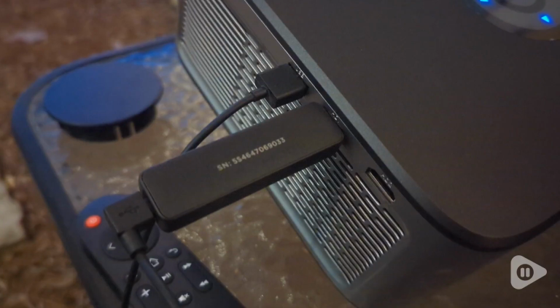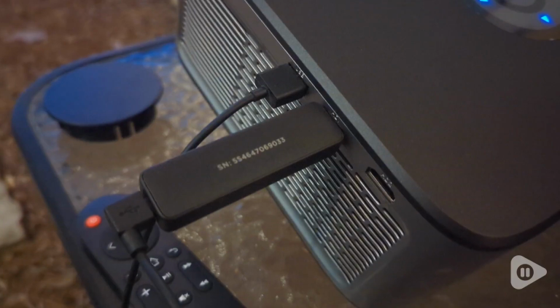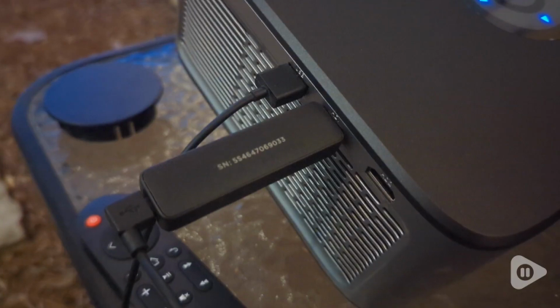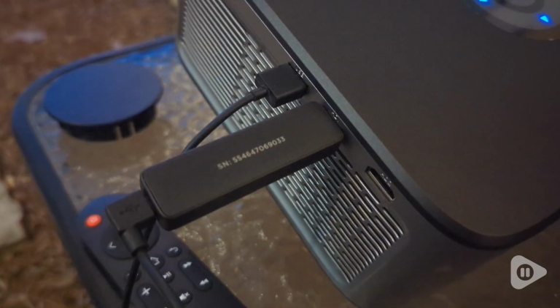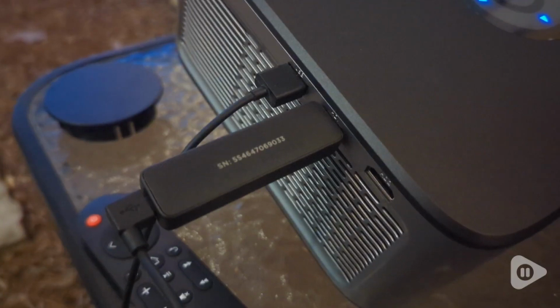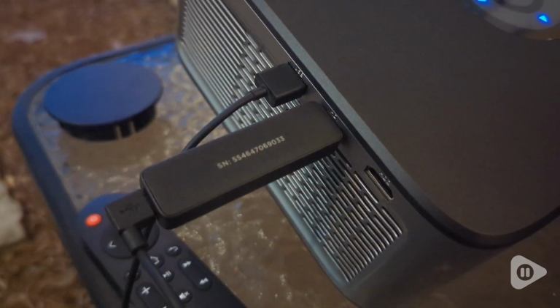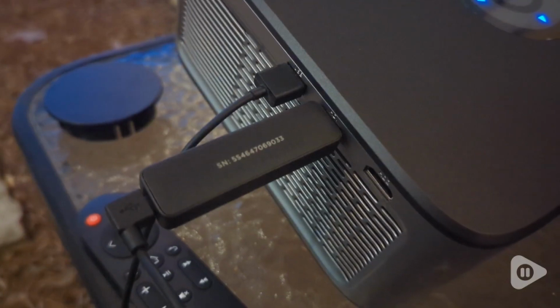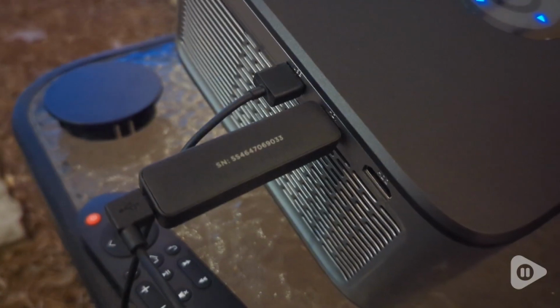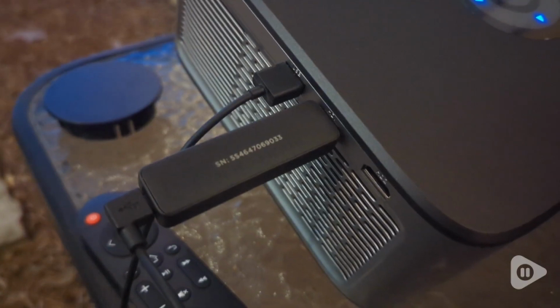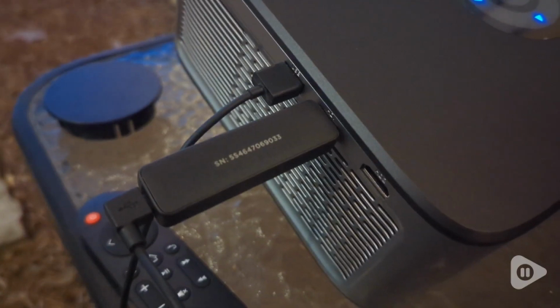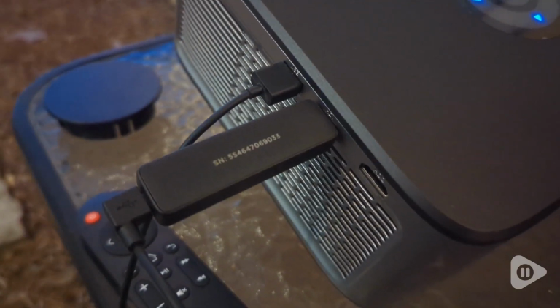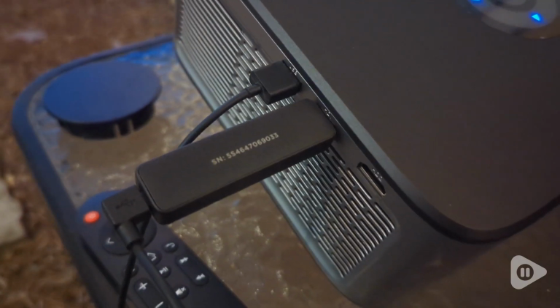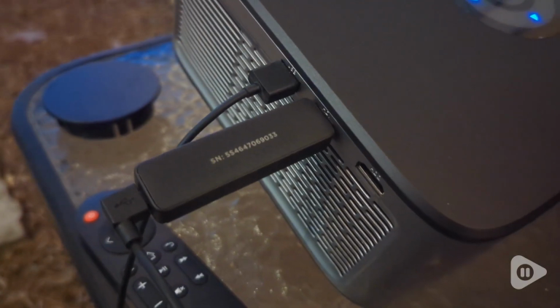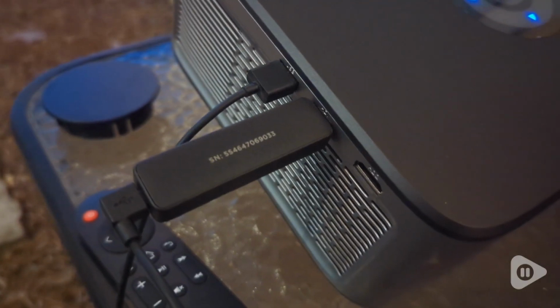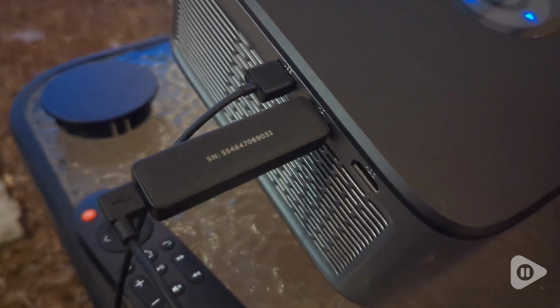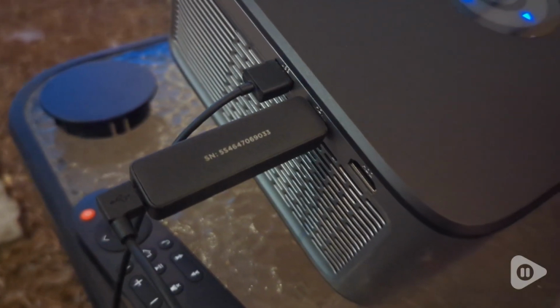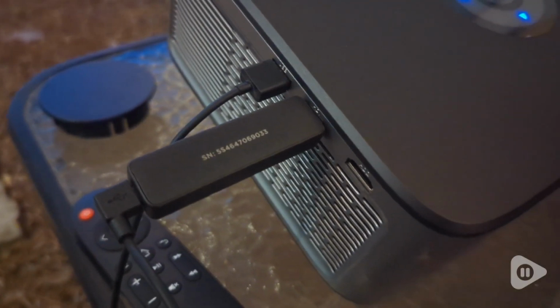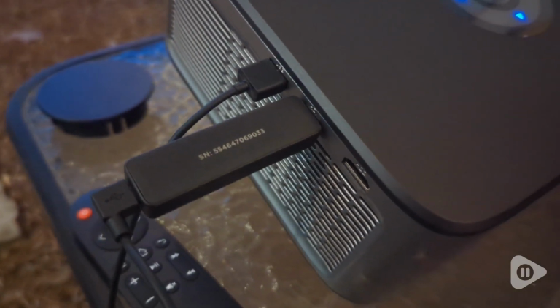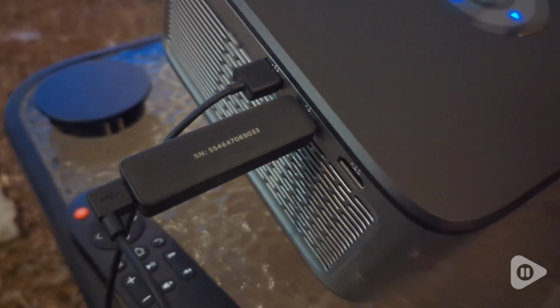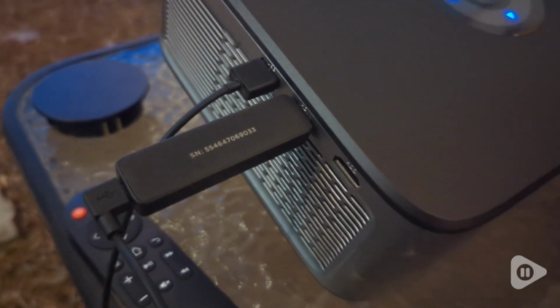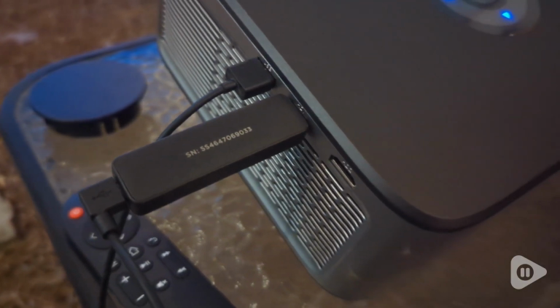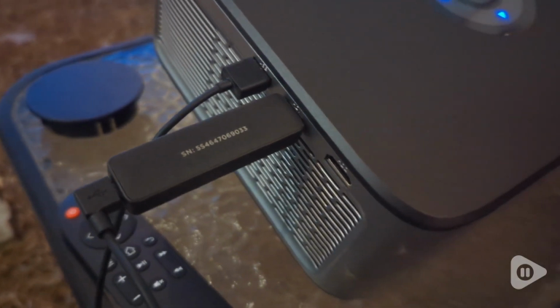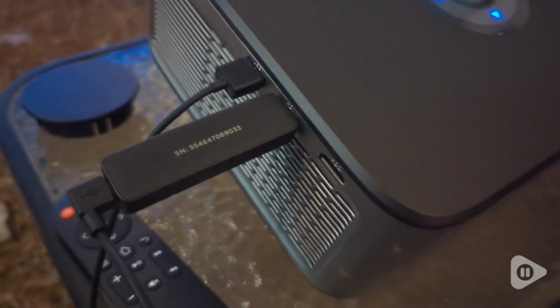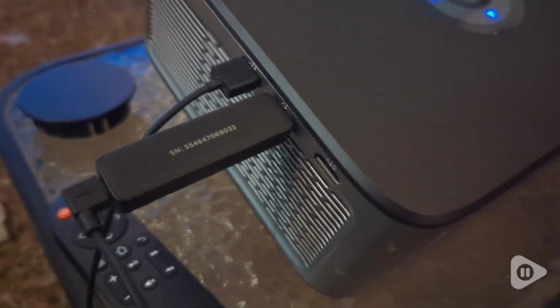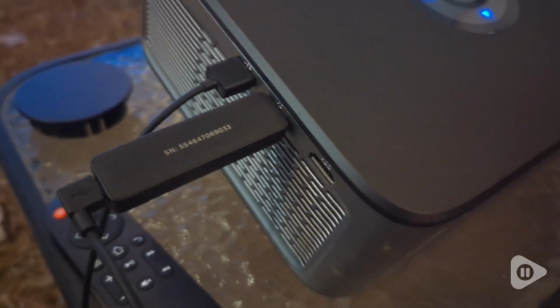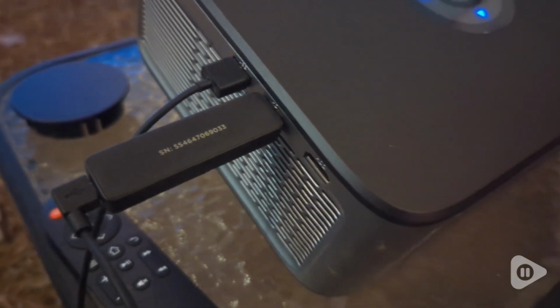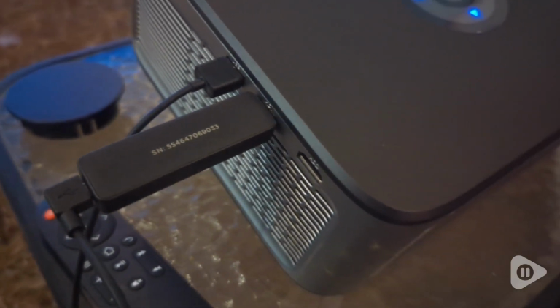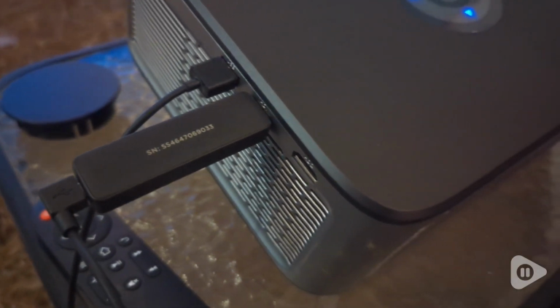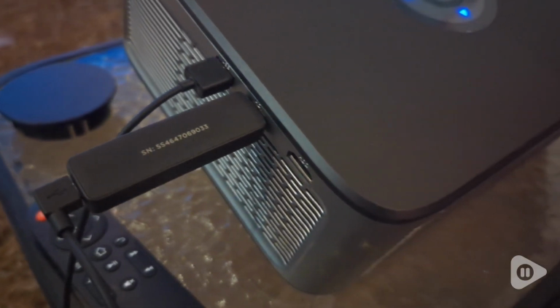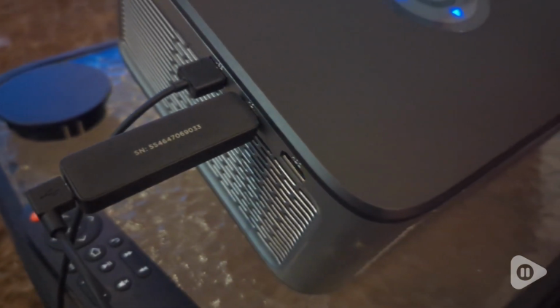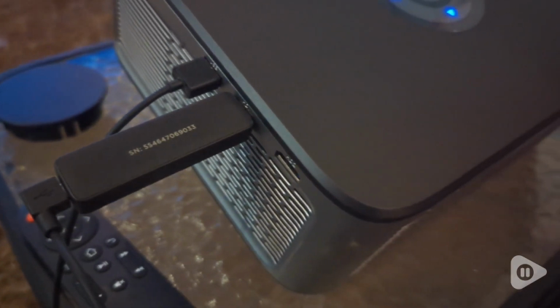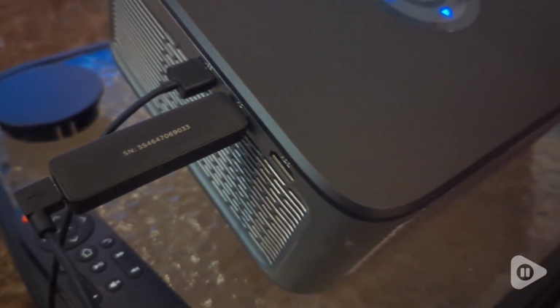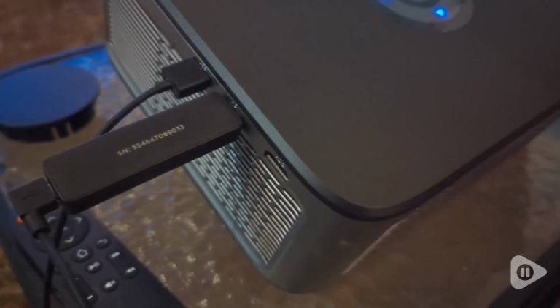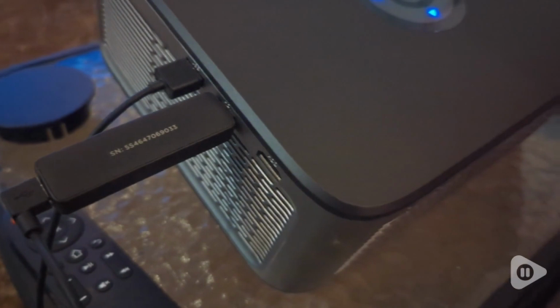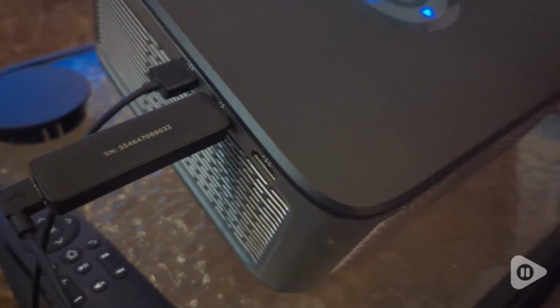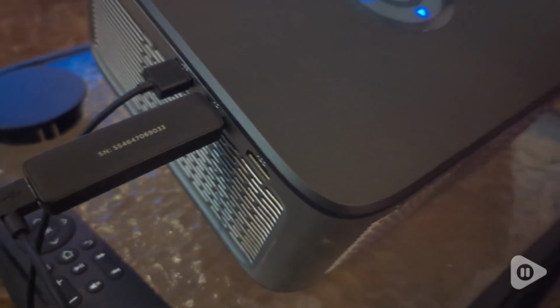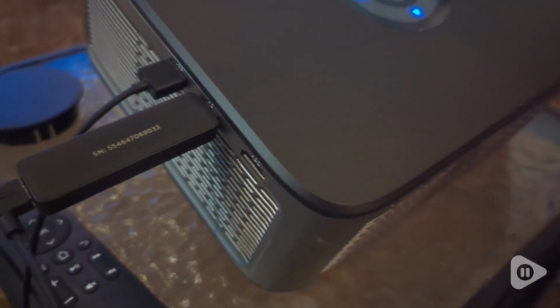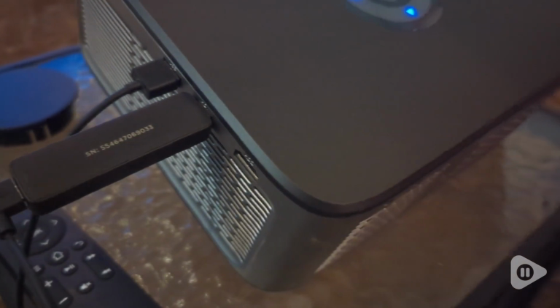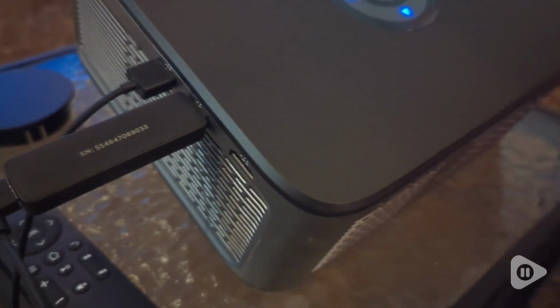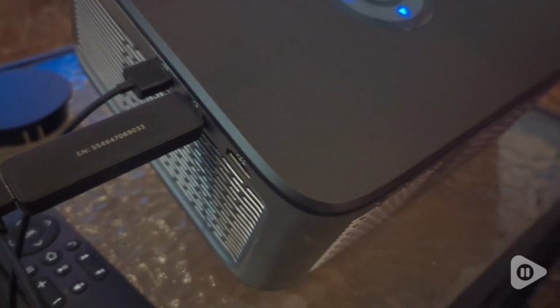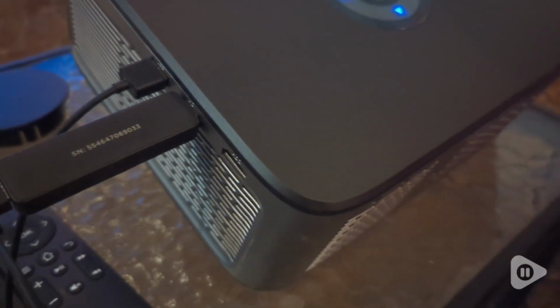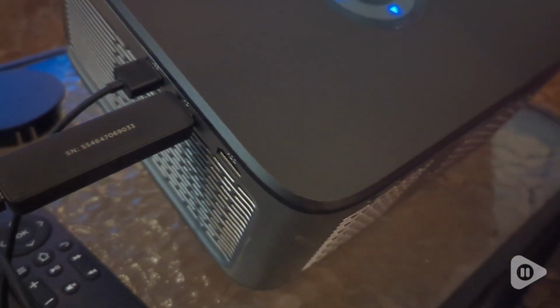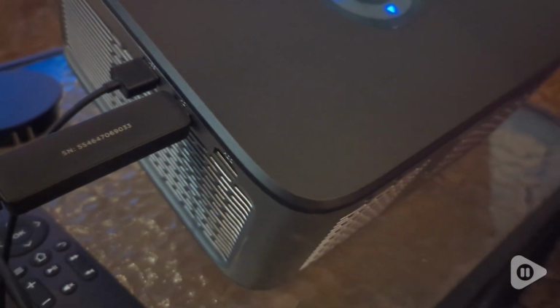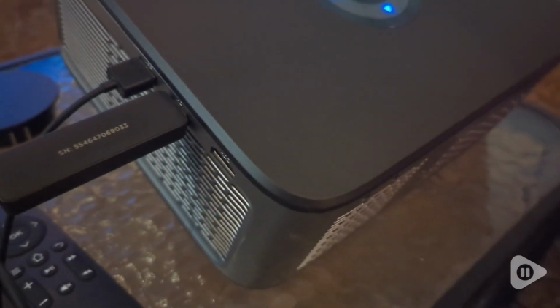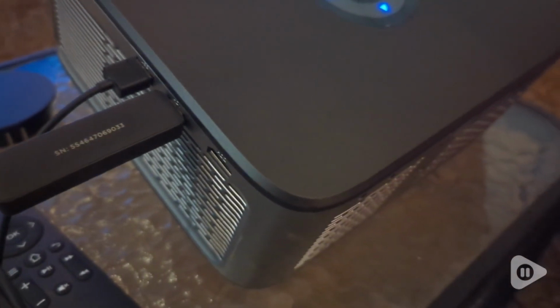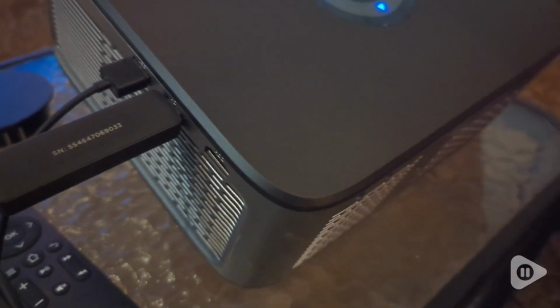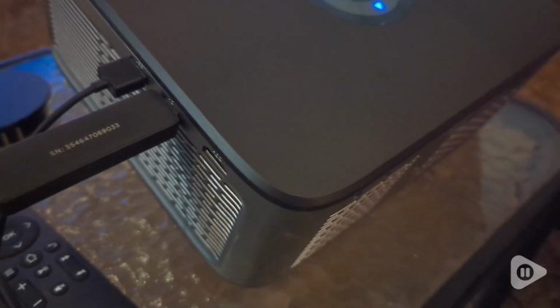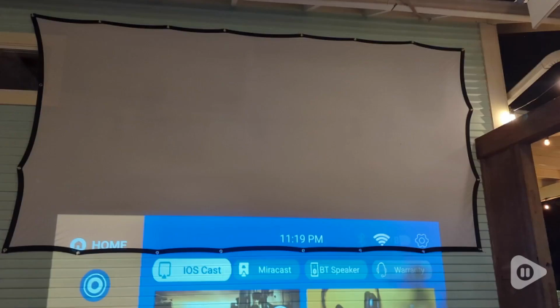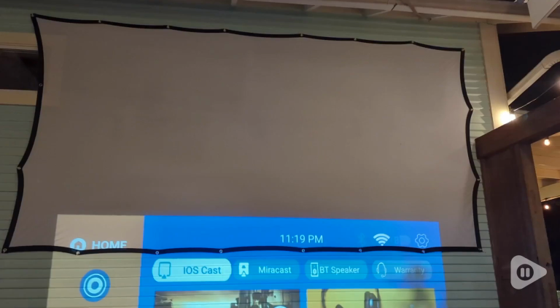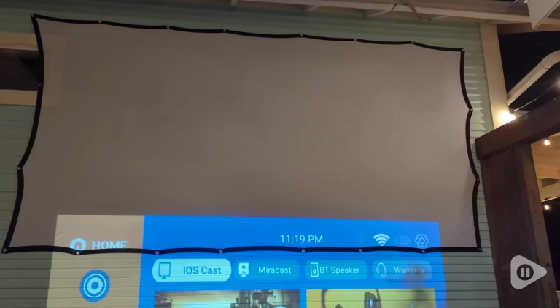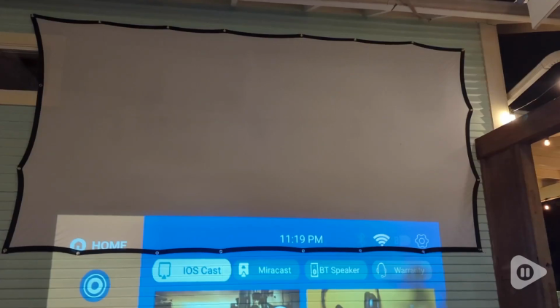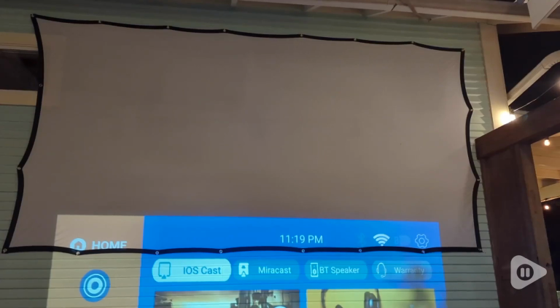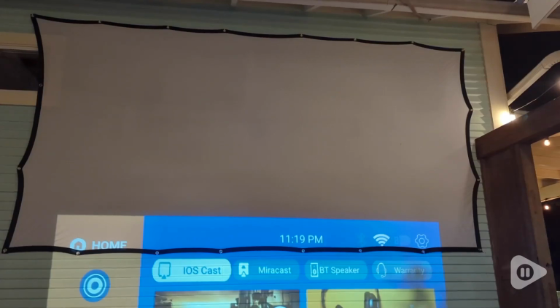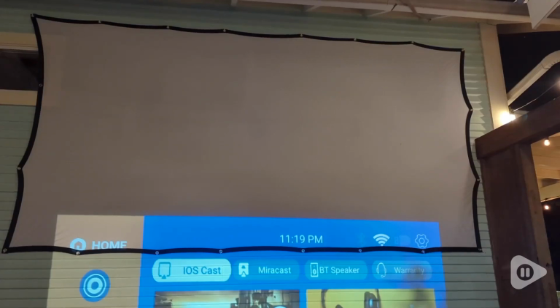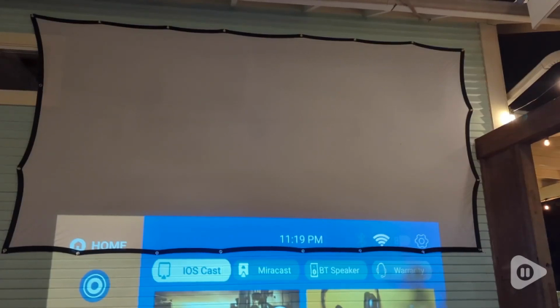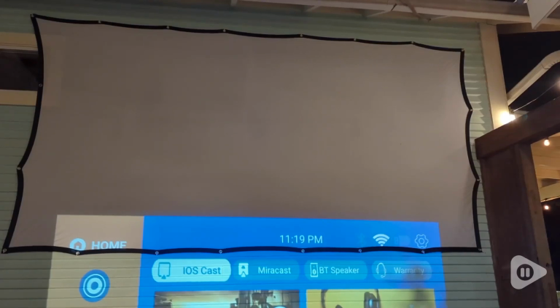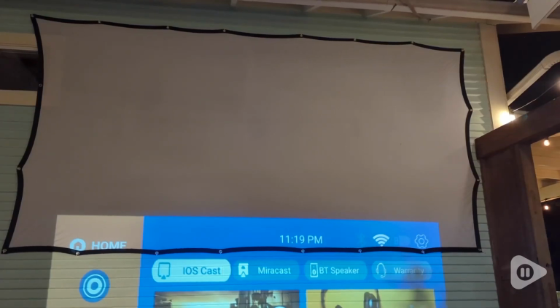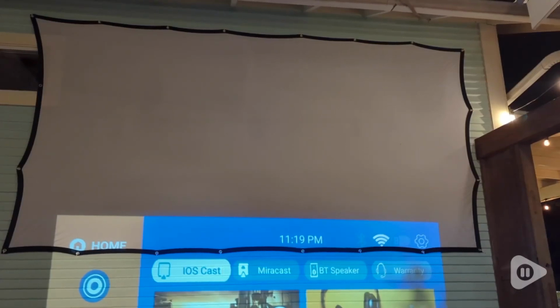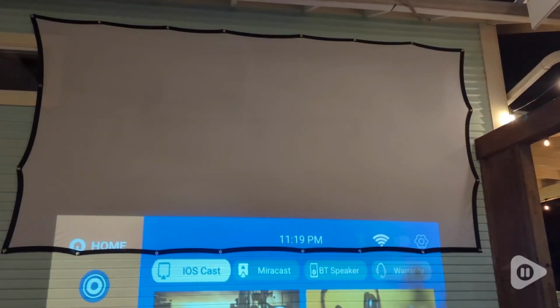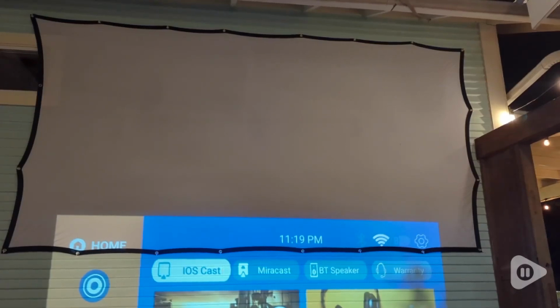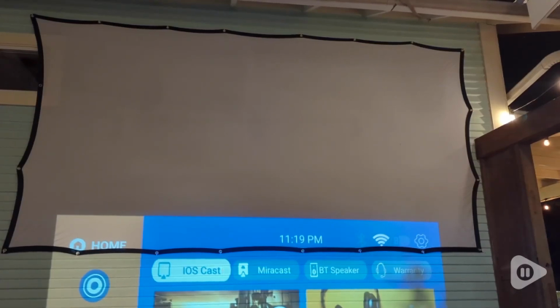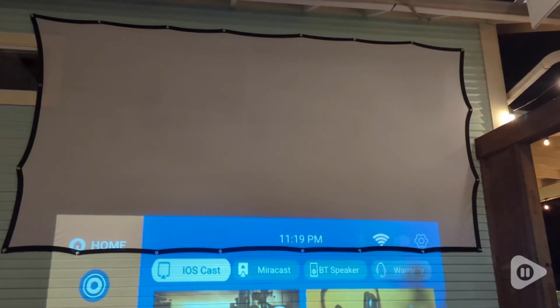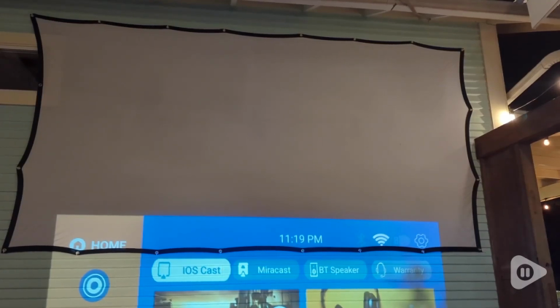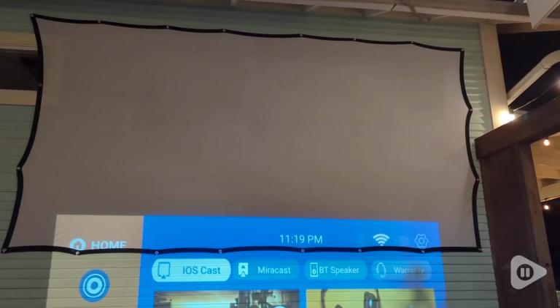There are outlets for HDMI, USB, and AV. We connected a Roku stick and it immediately started working with no problems.